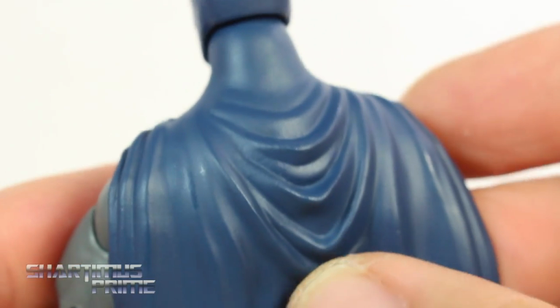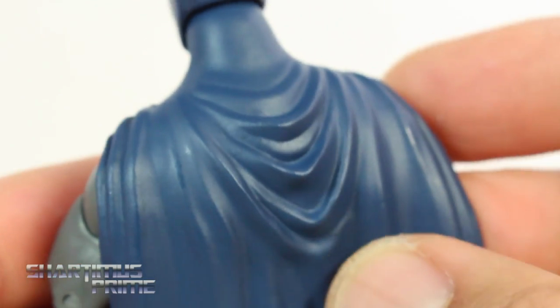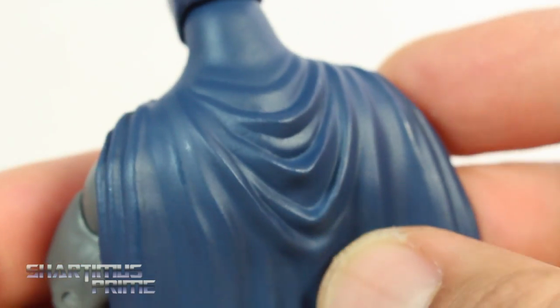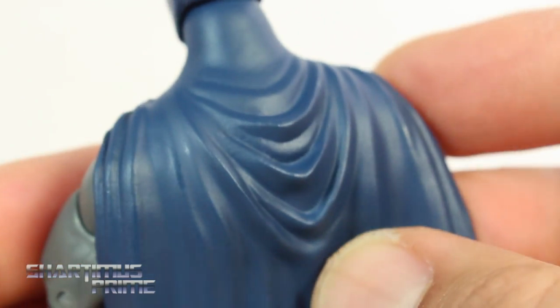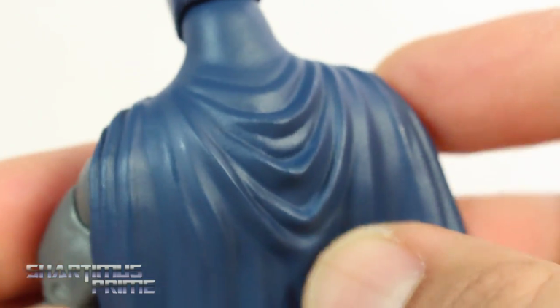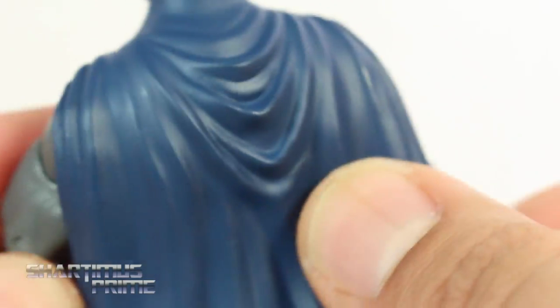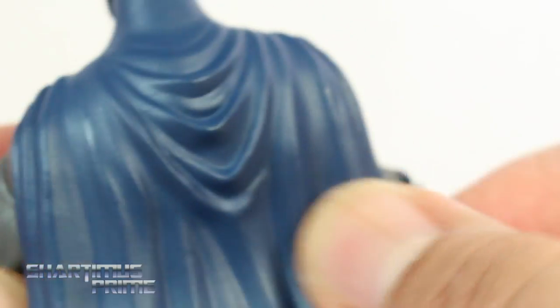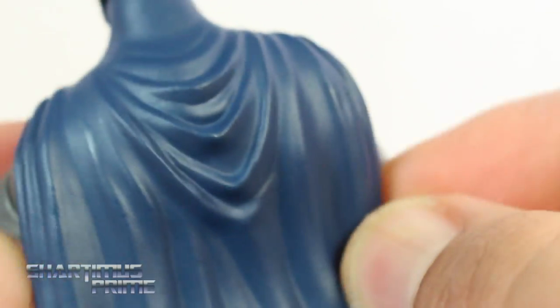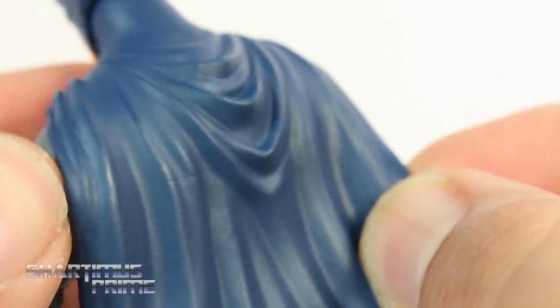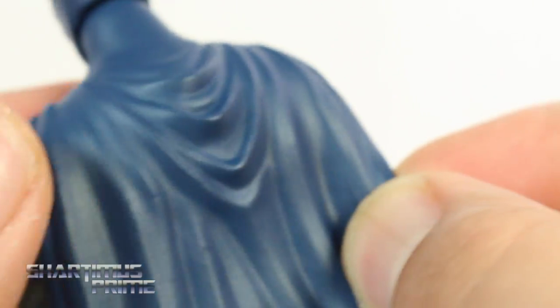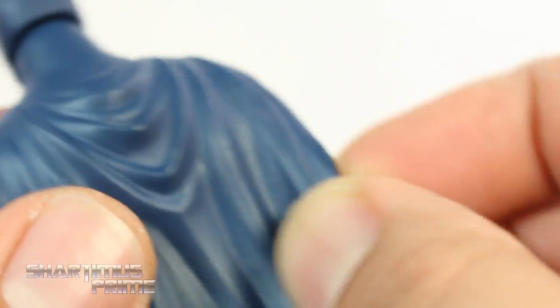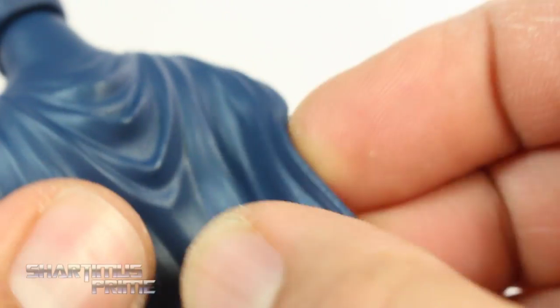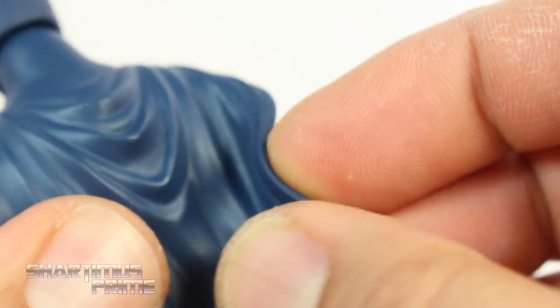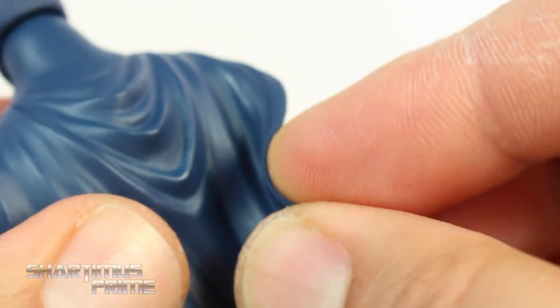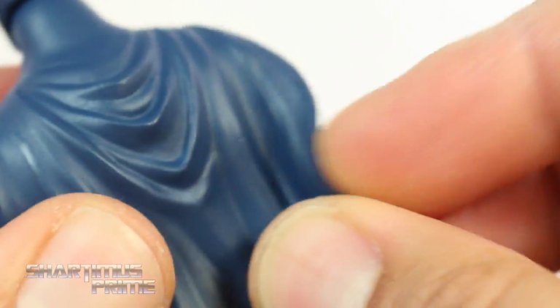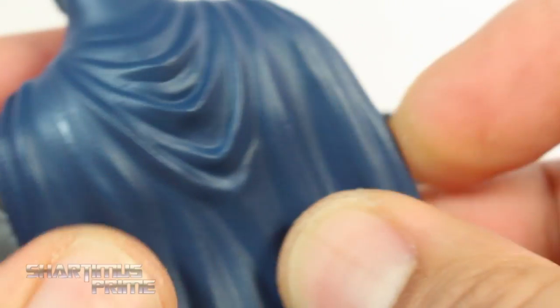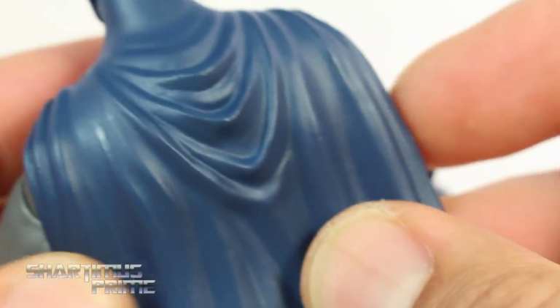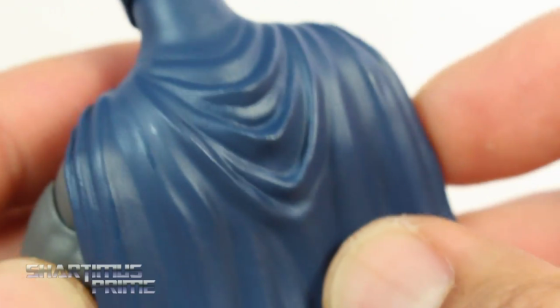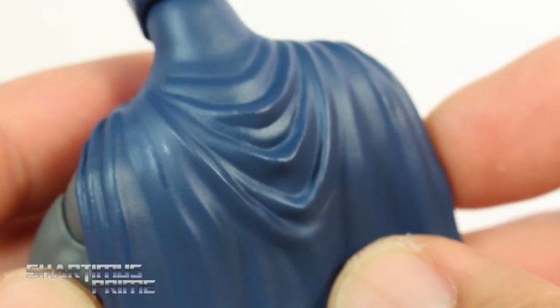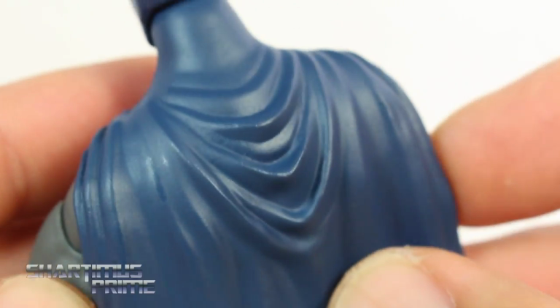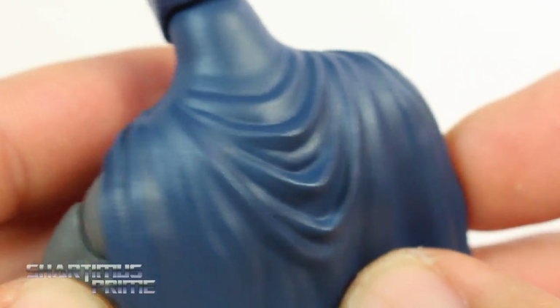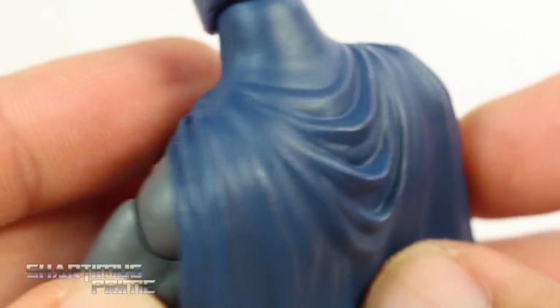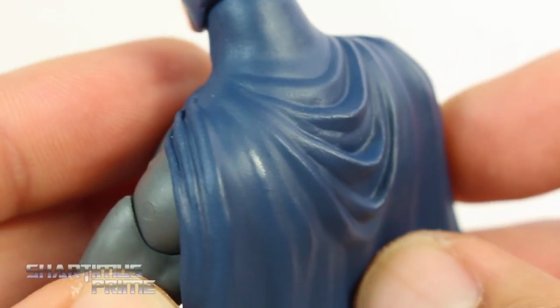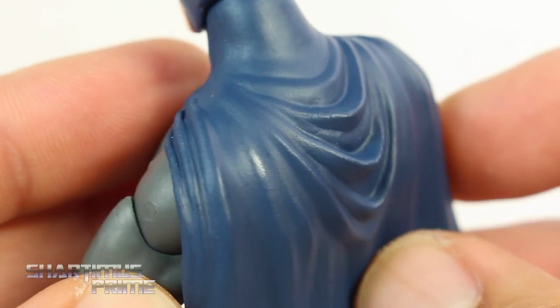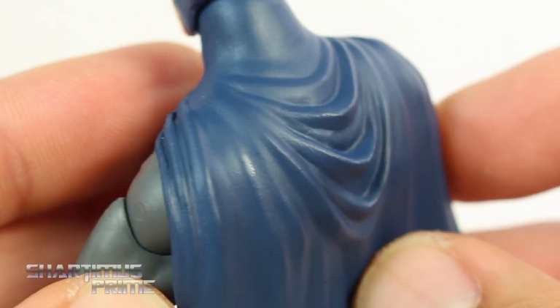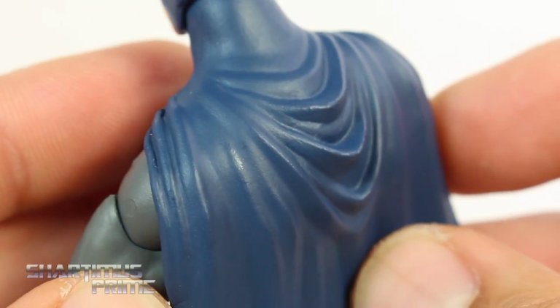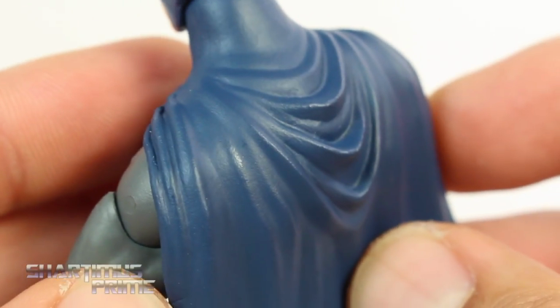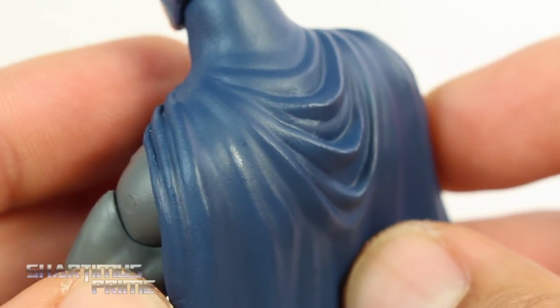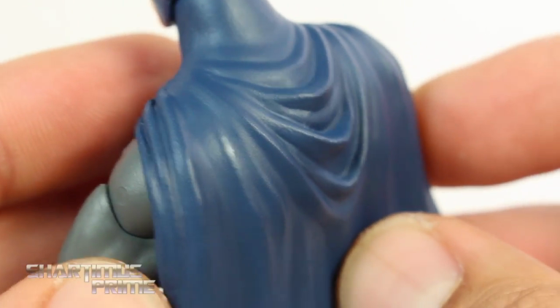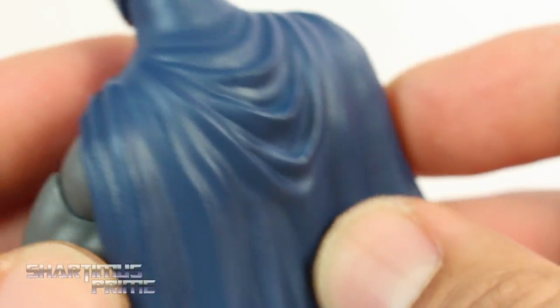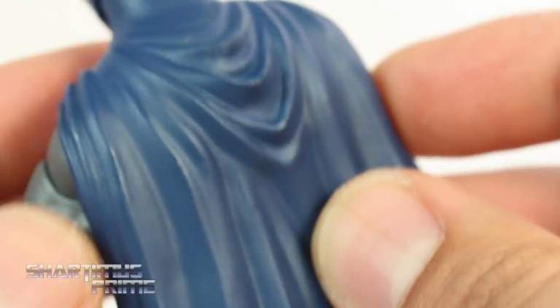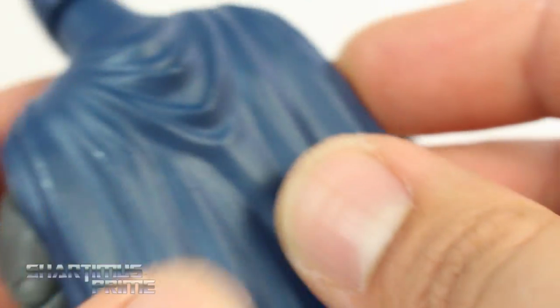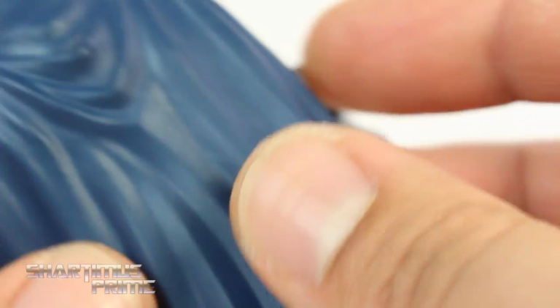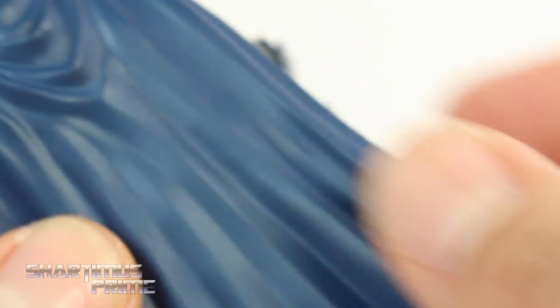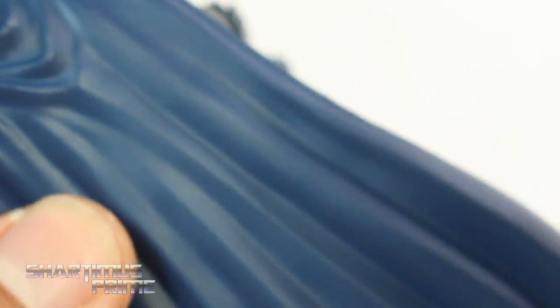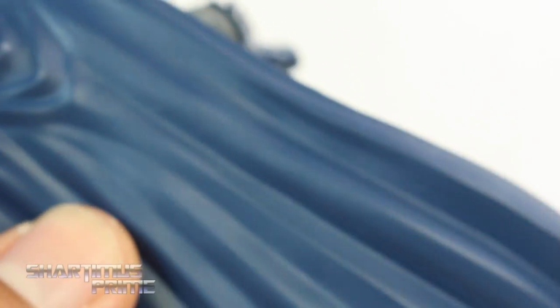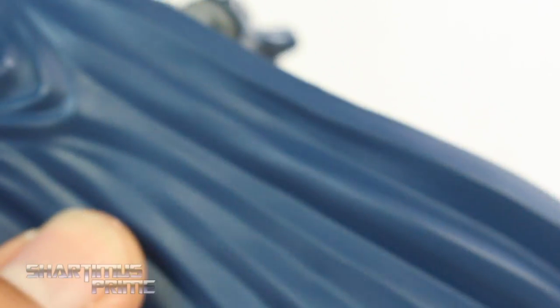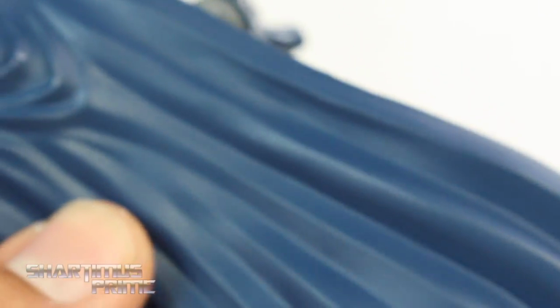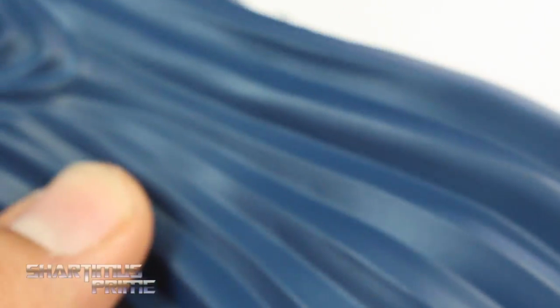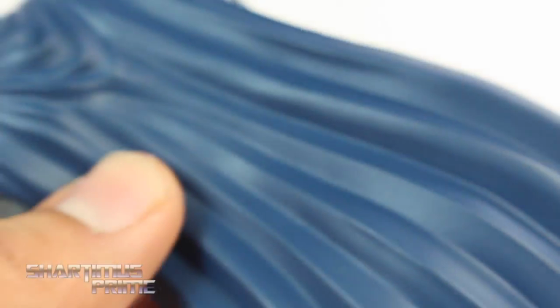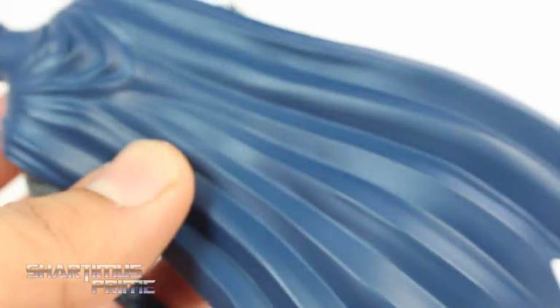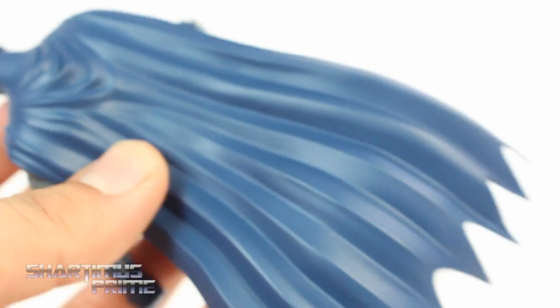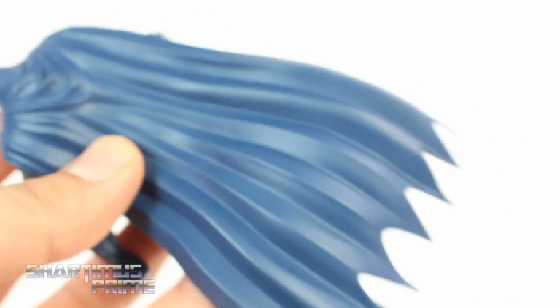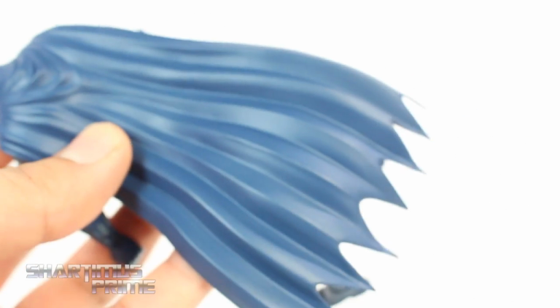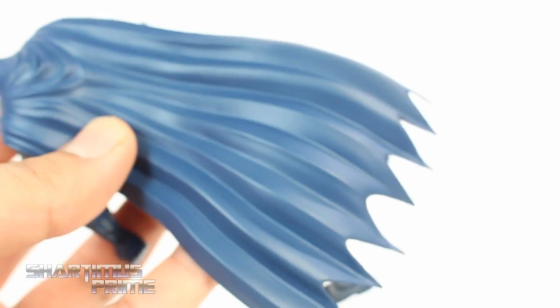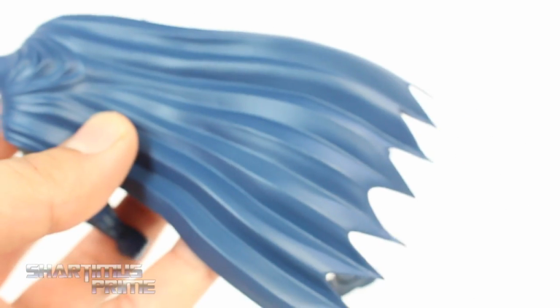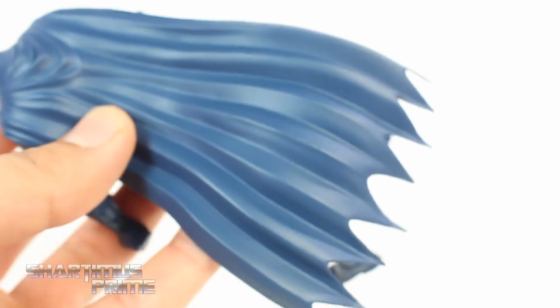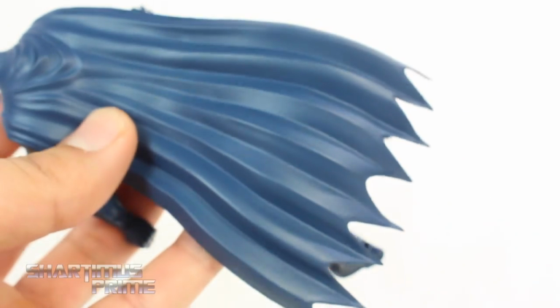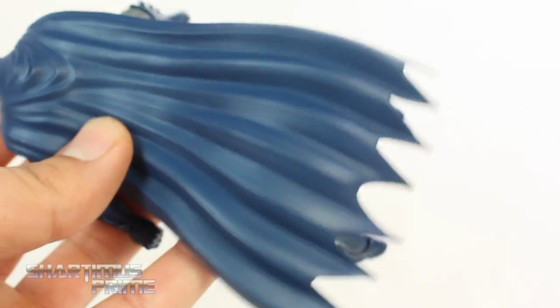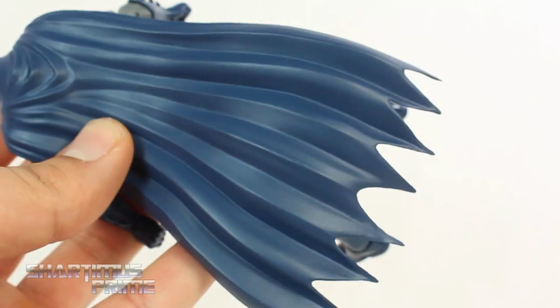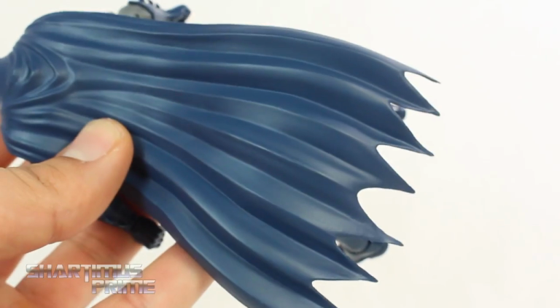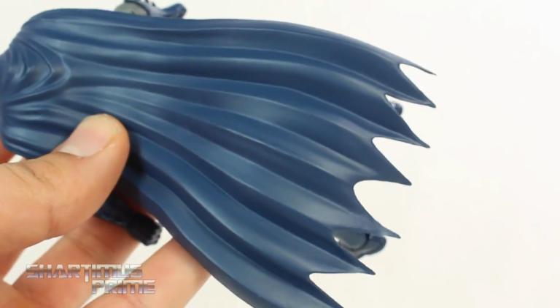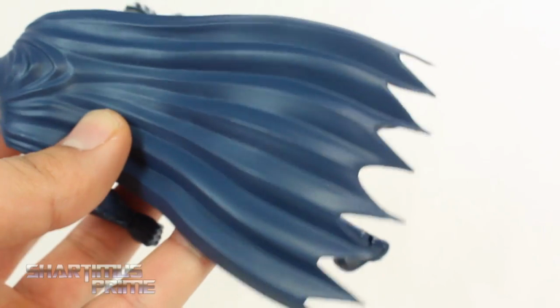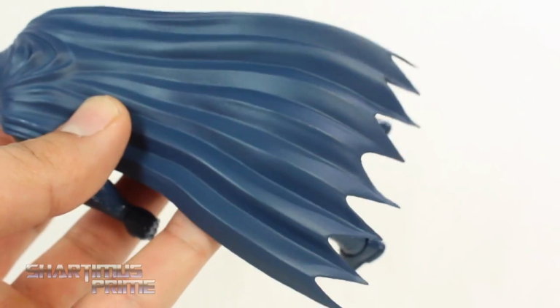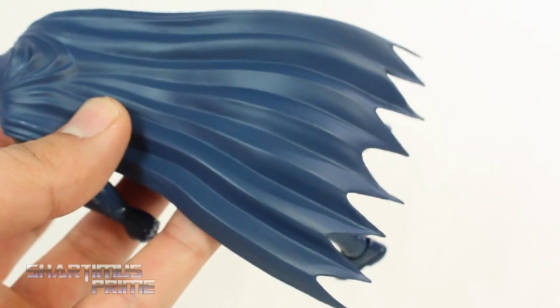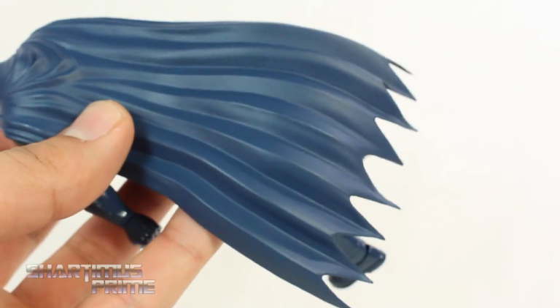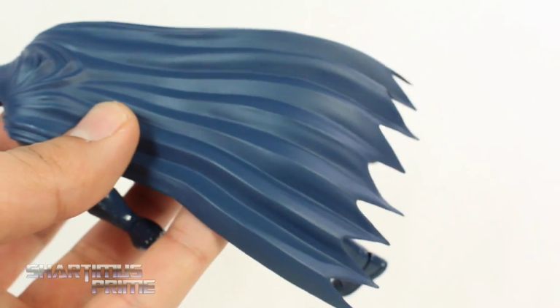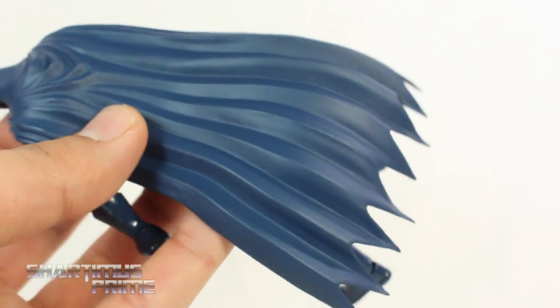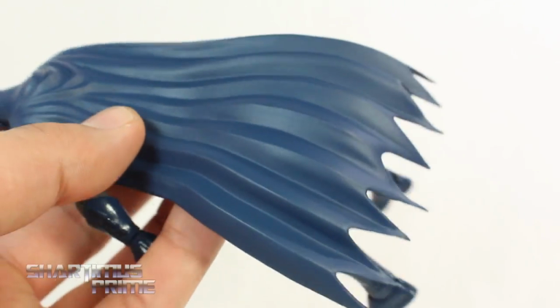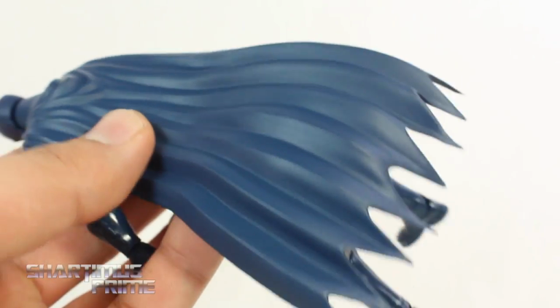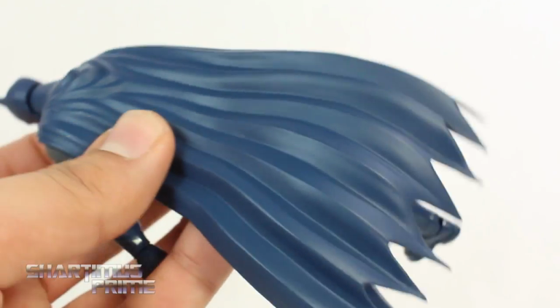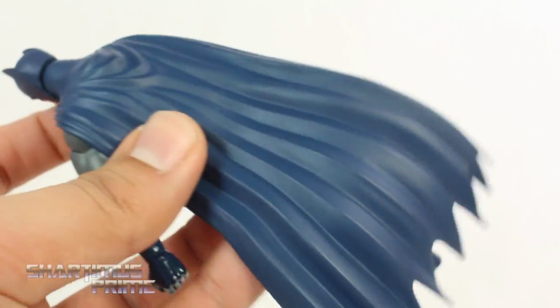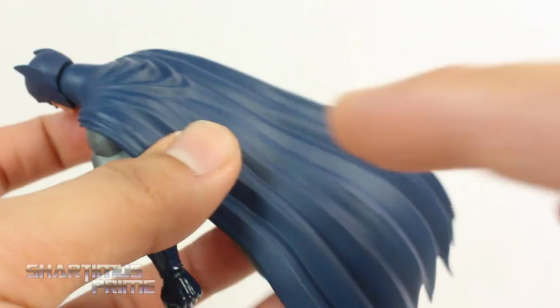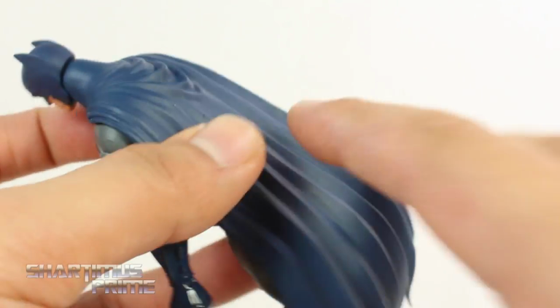I really like this cape. It's made out of soft, pliable material, so it doesn't hinder any articulation. I like the wrinkles in the cape and everything. It looks really good.